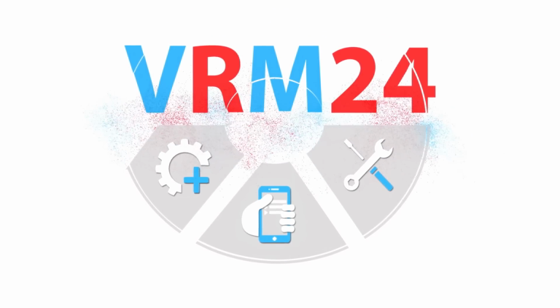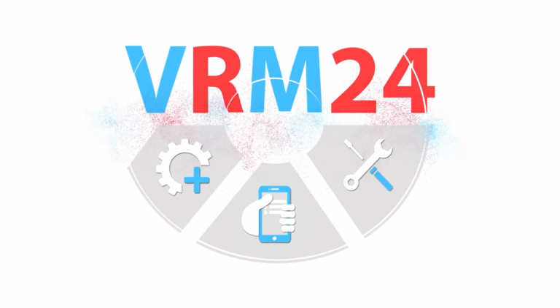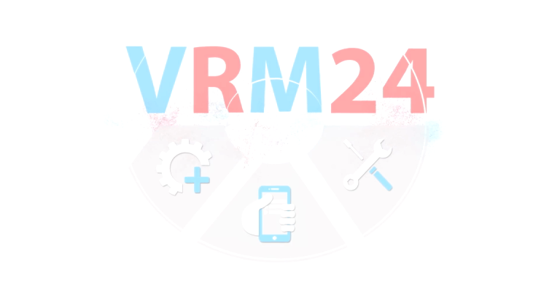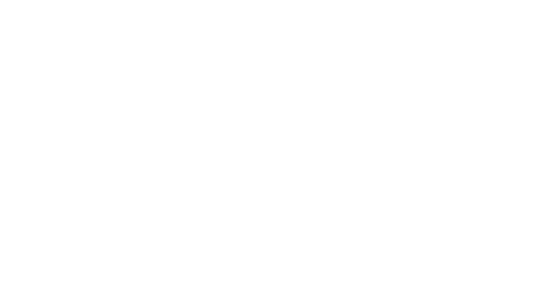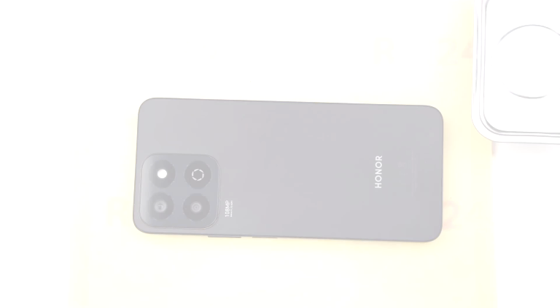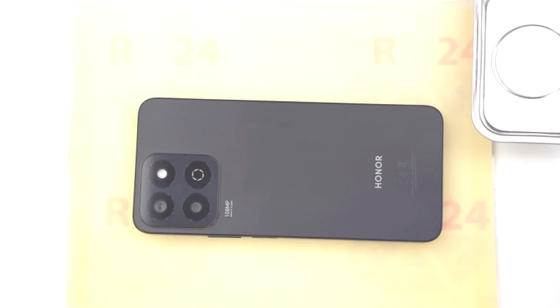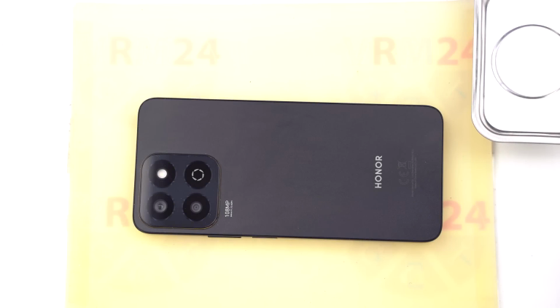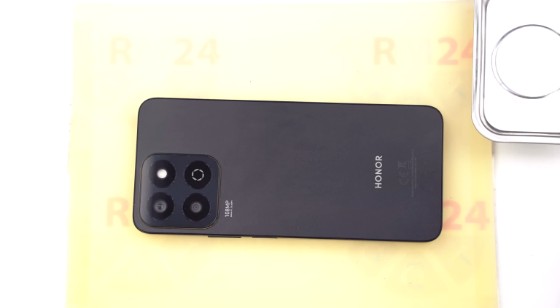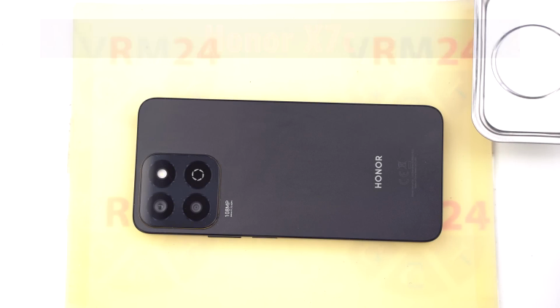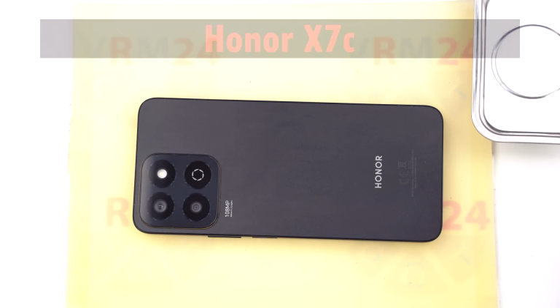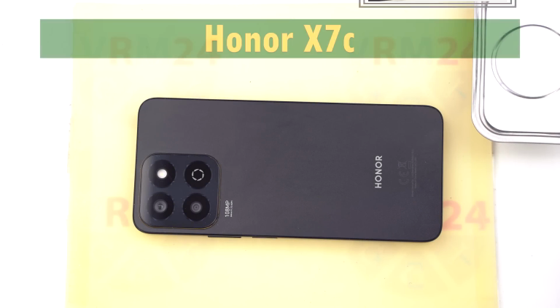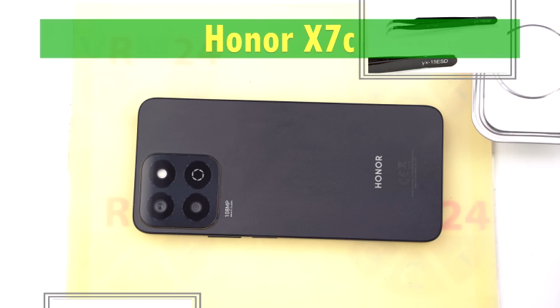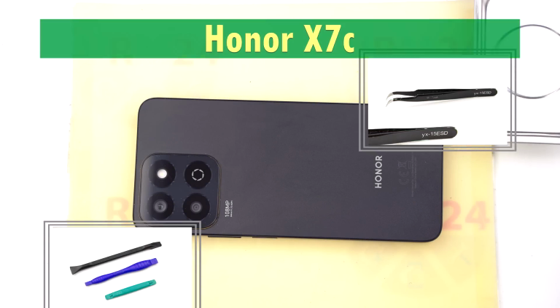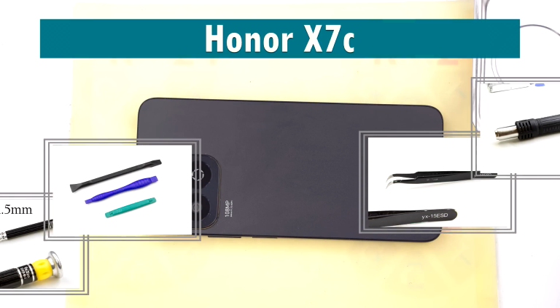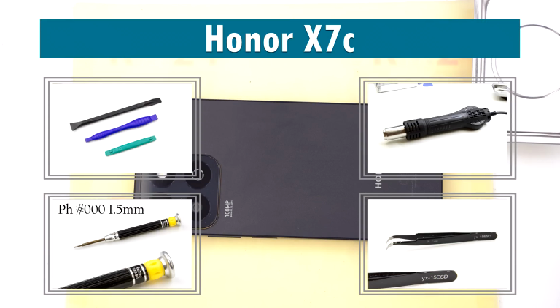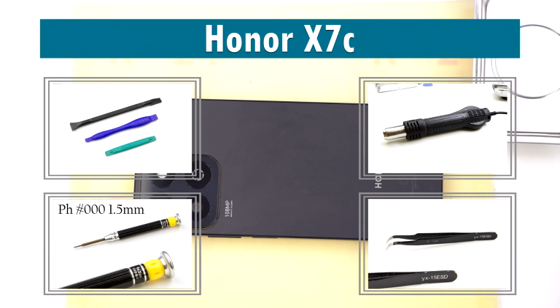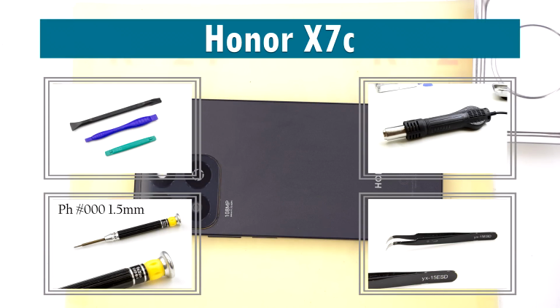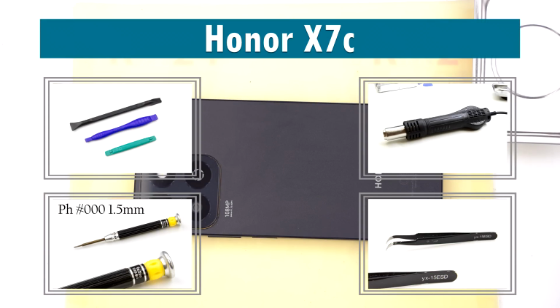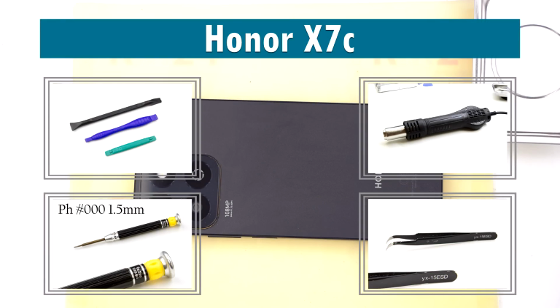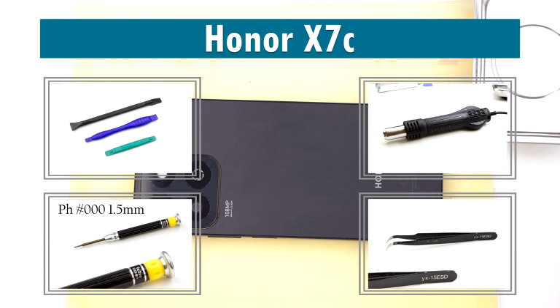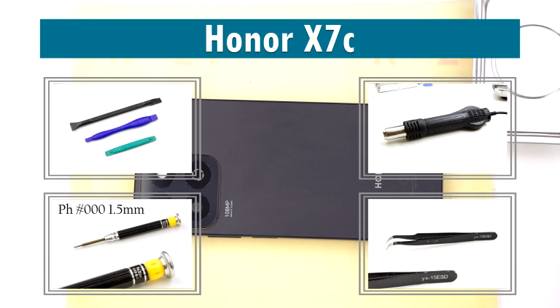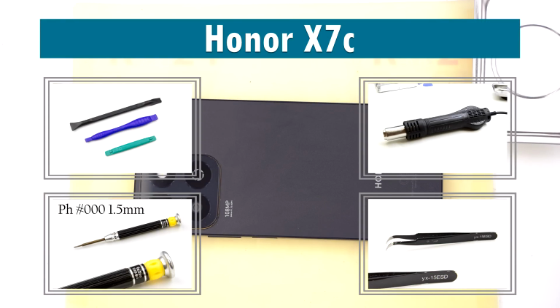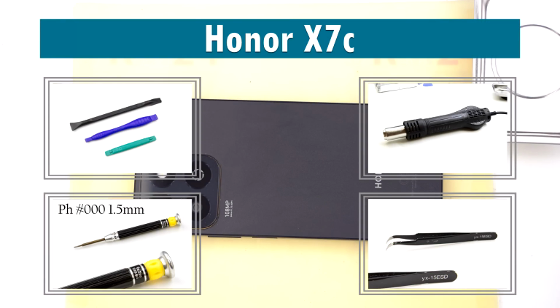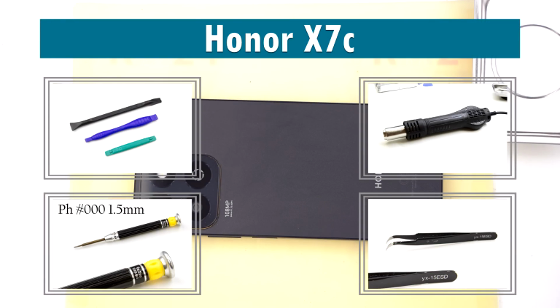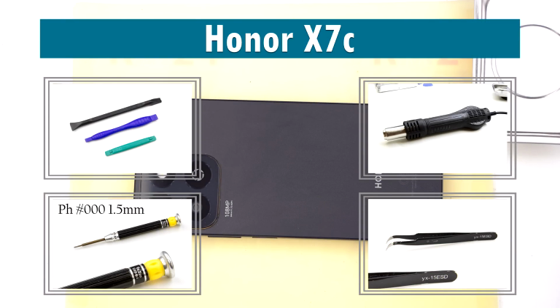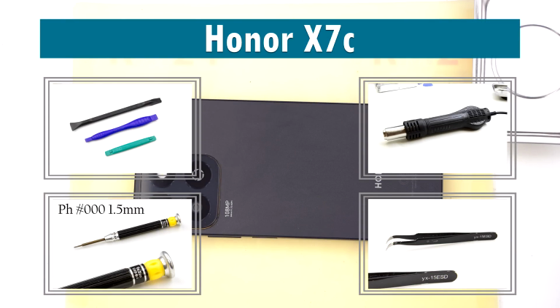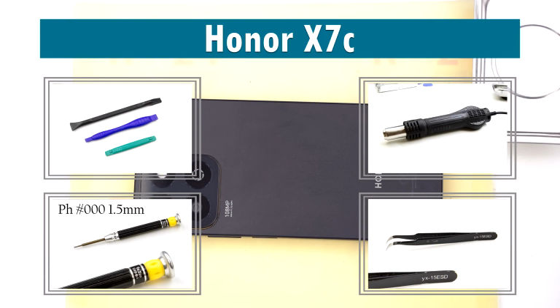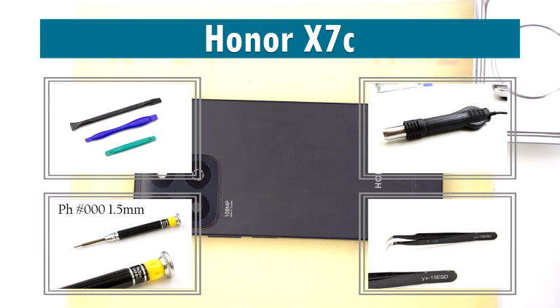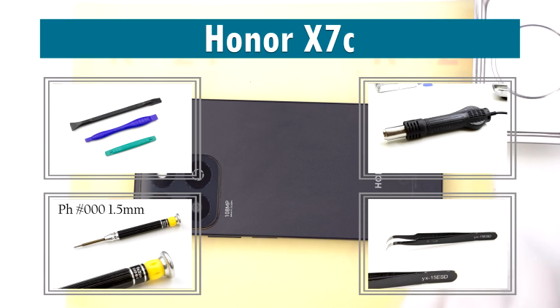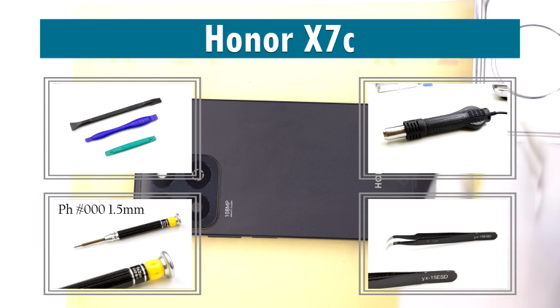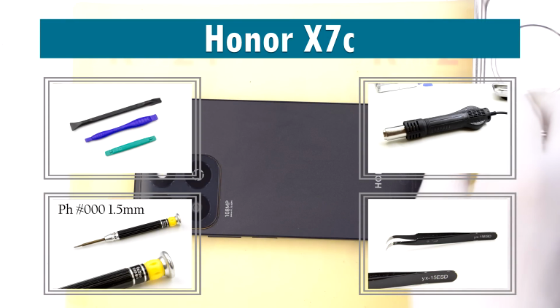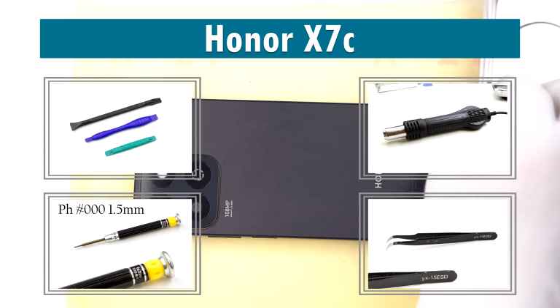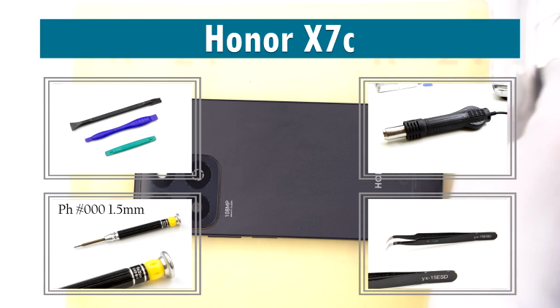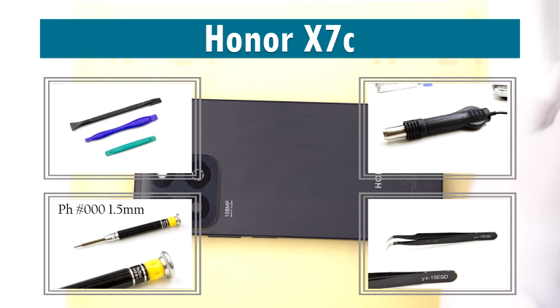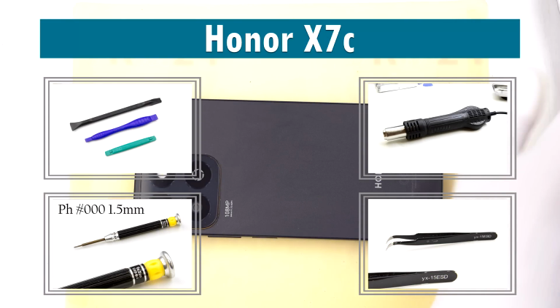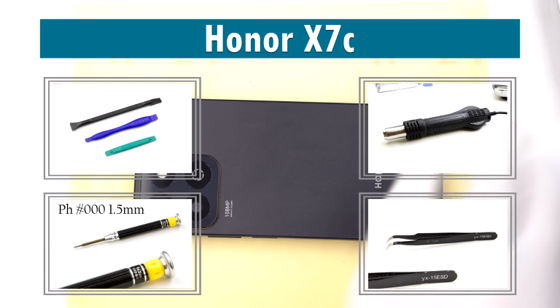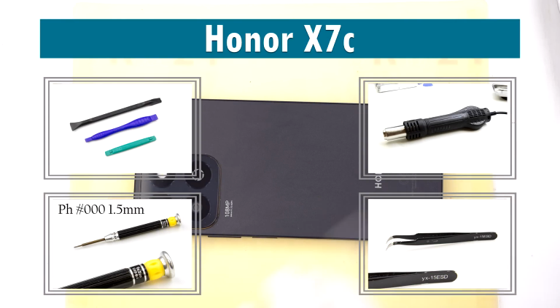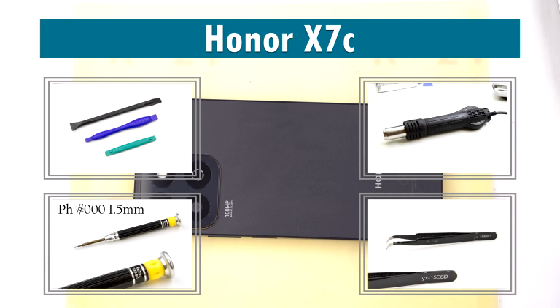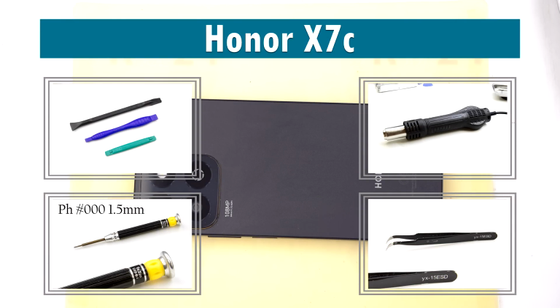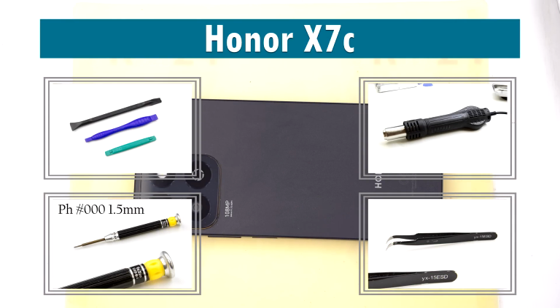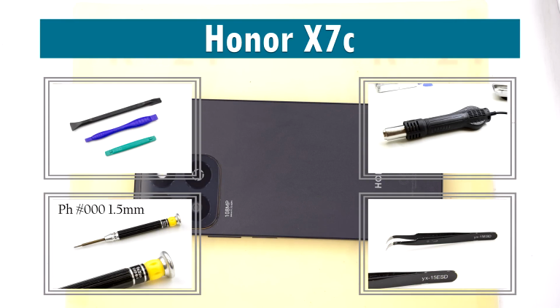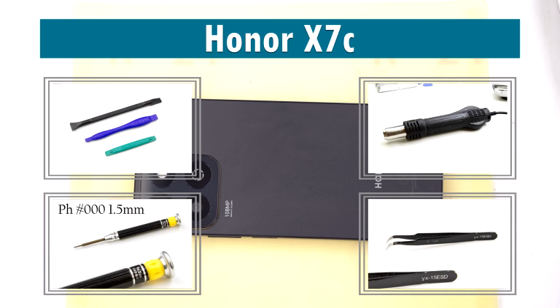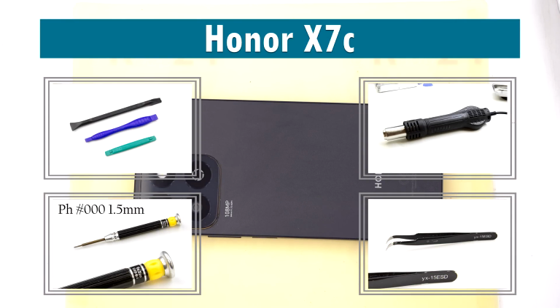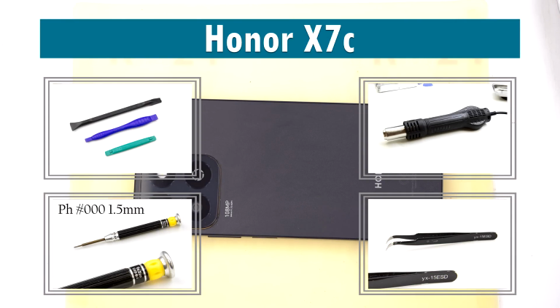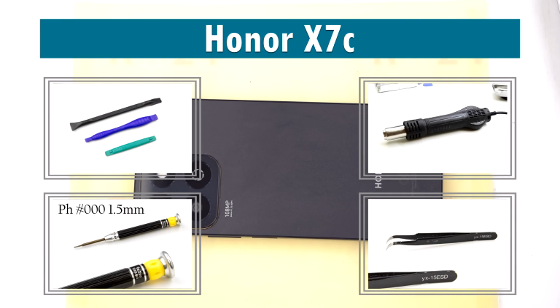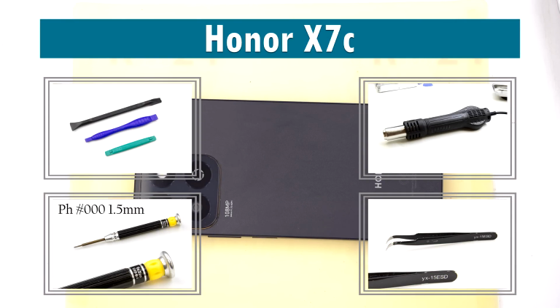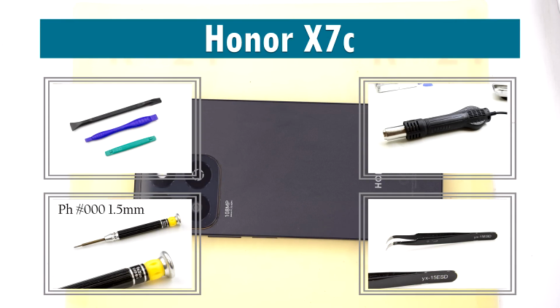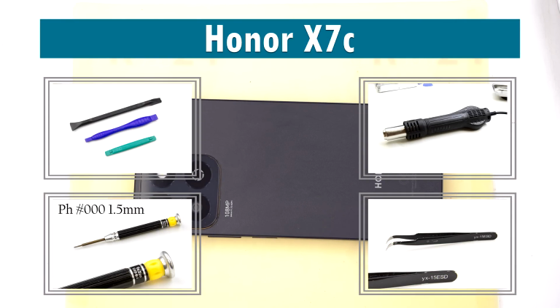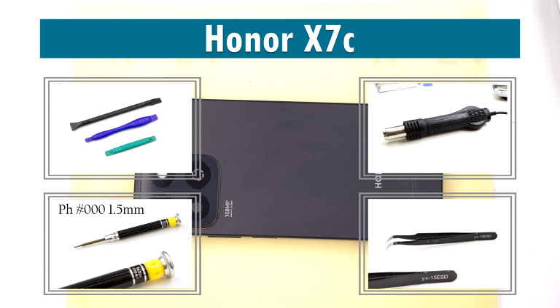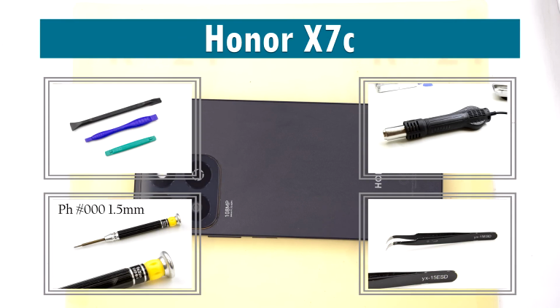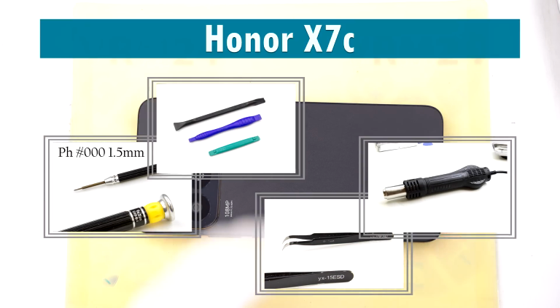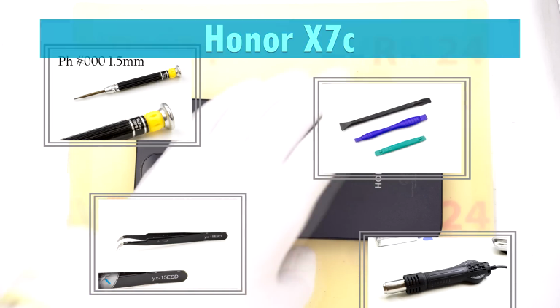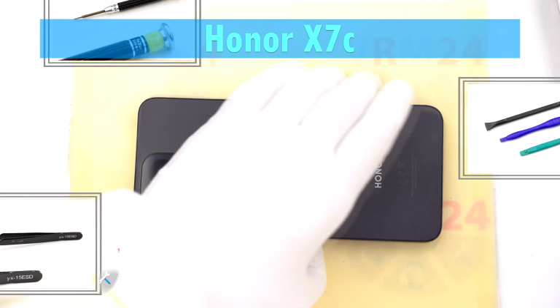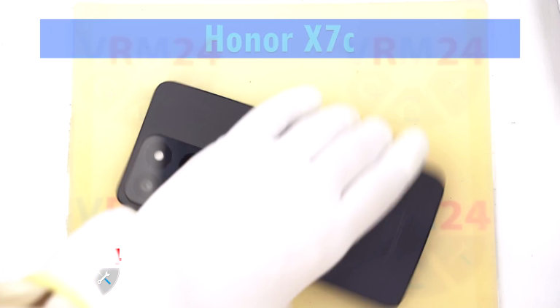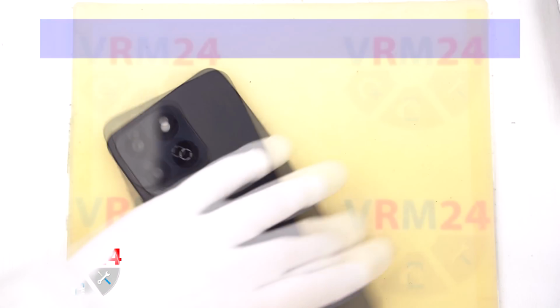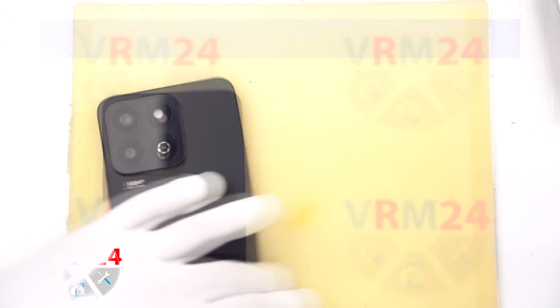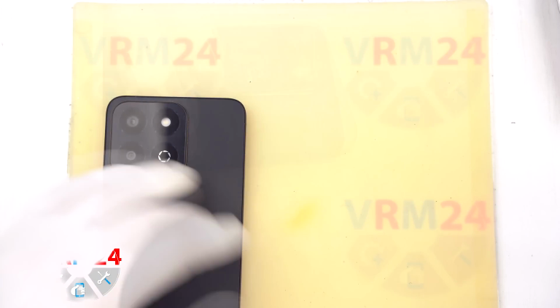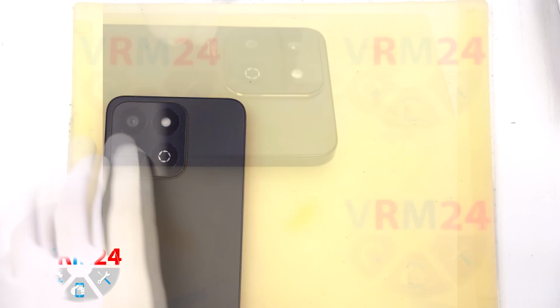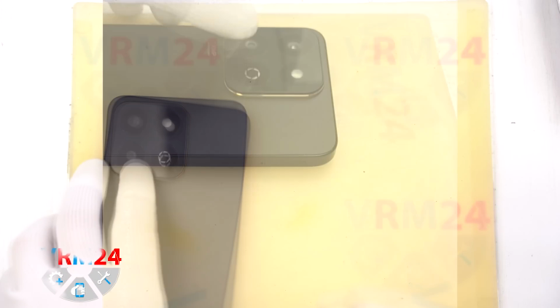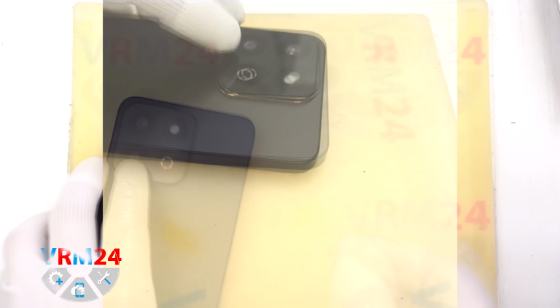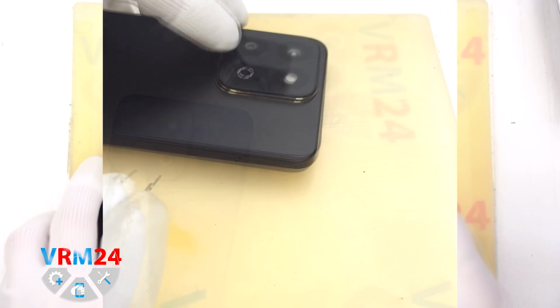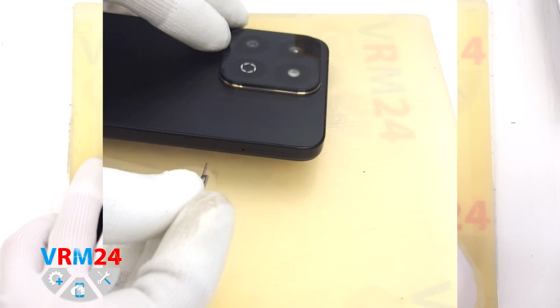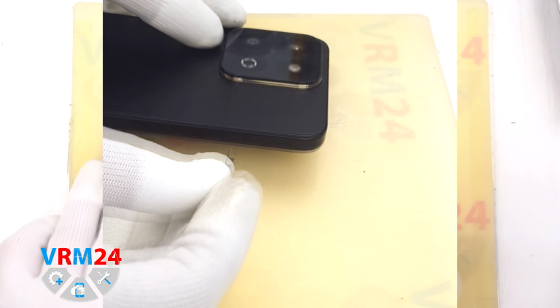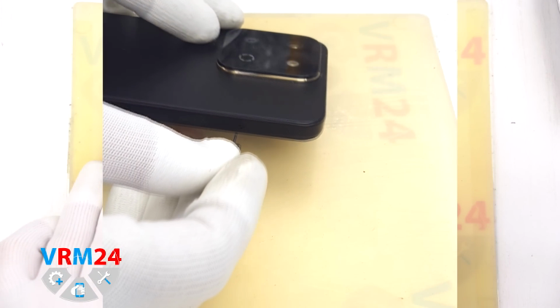Hi everyone, welcome to VRAM24.com channel. Today we are going to assemble Honor X7C.